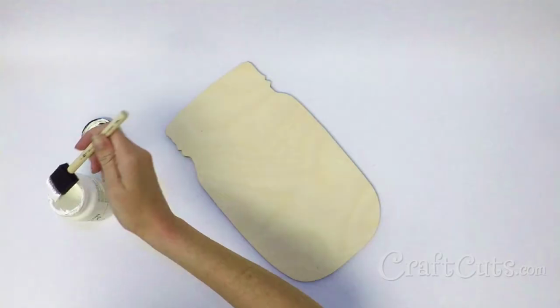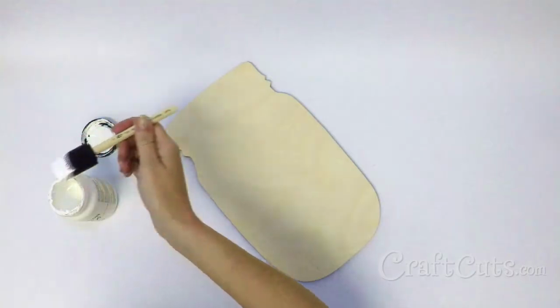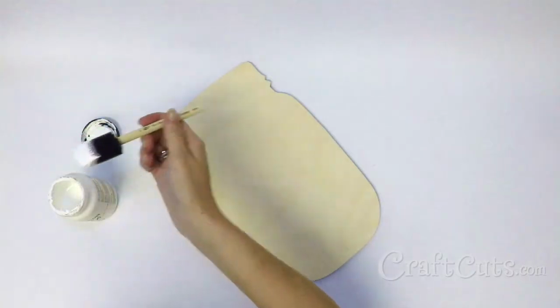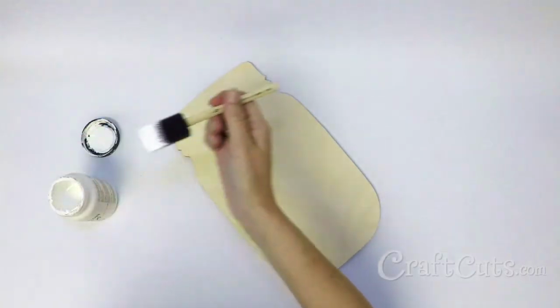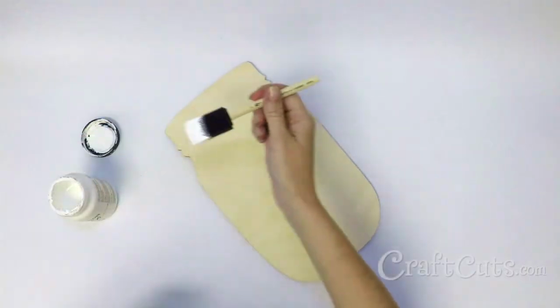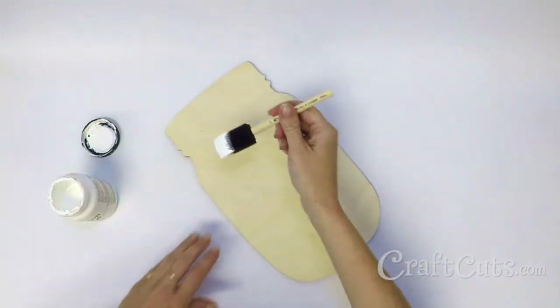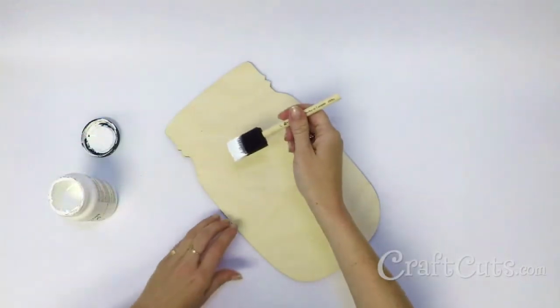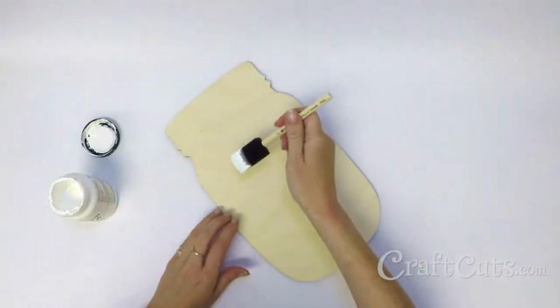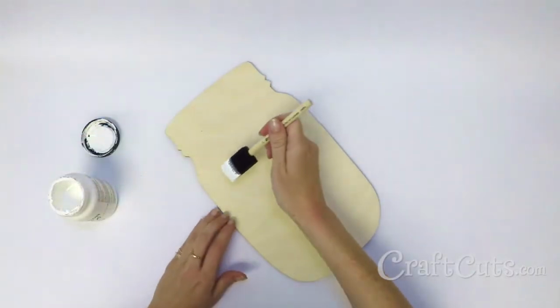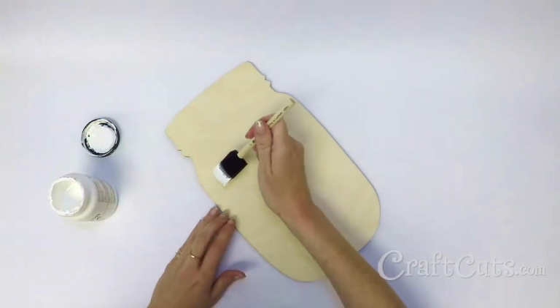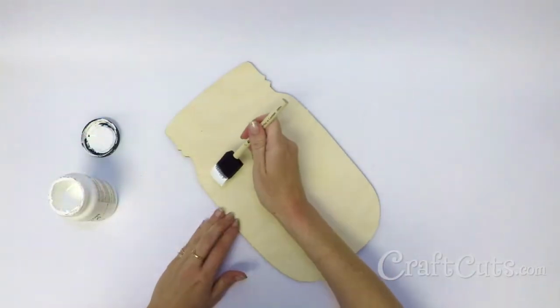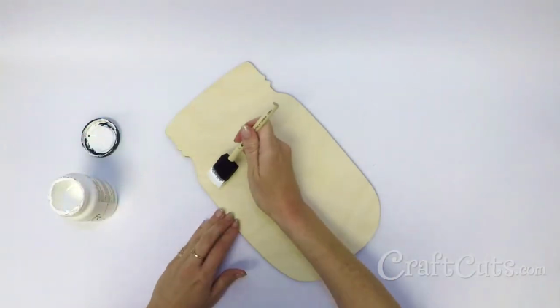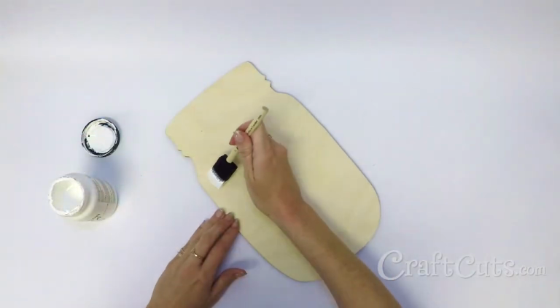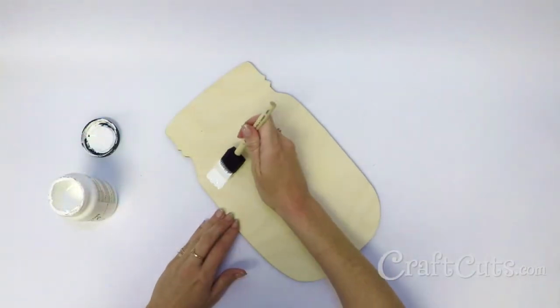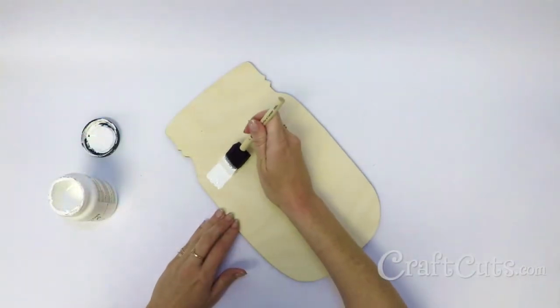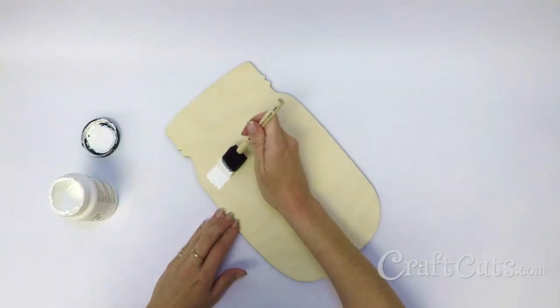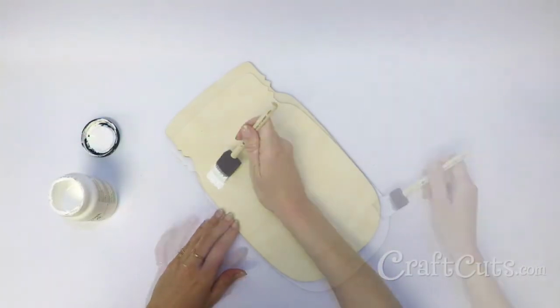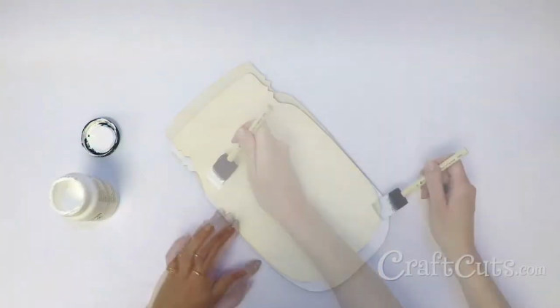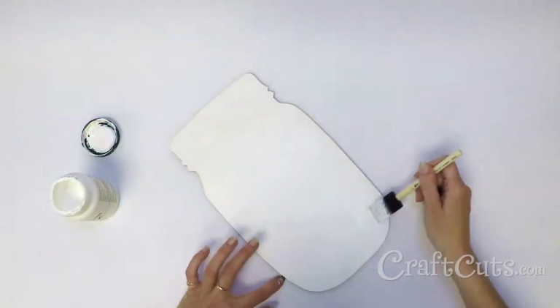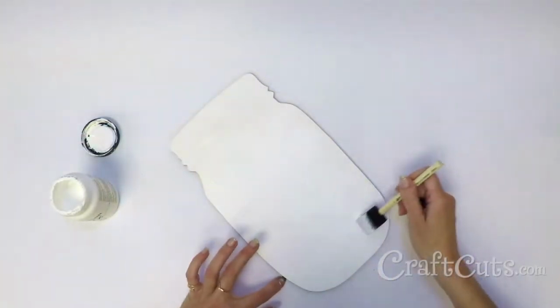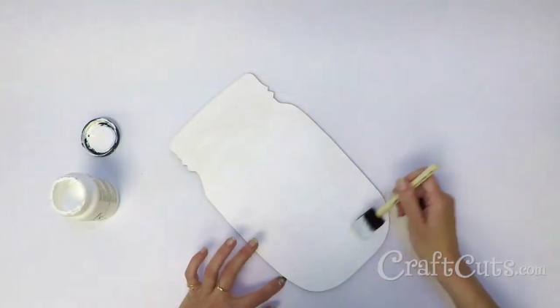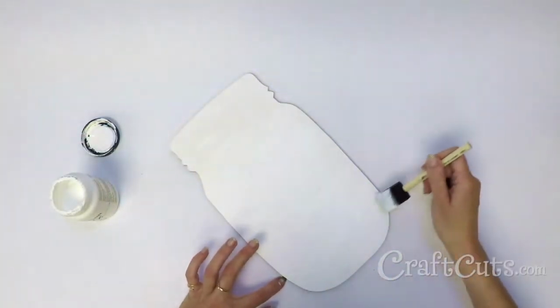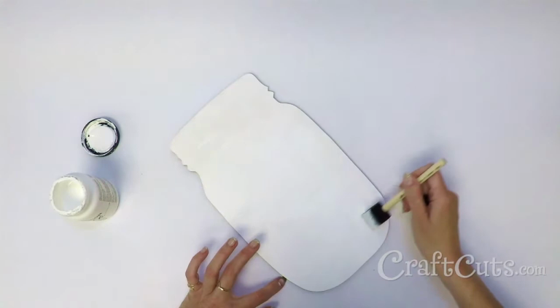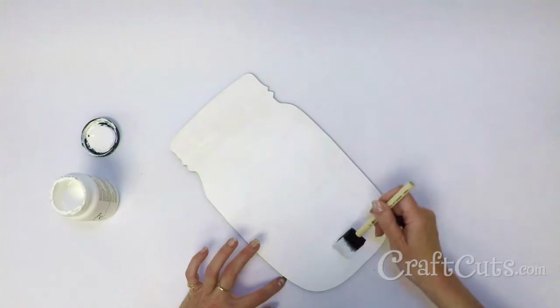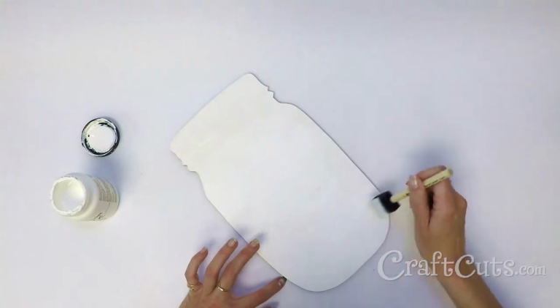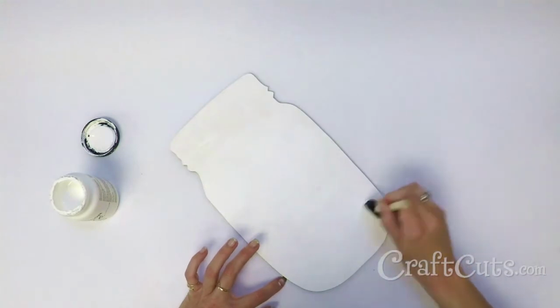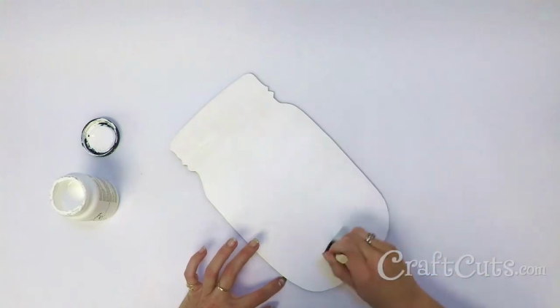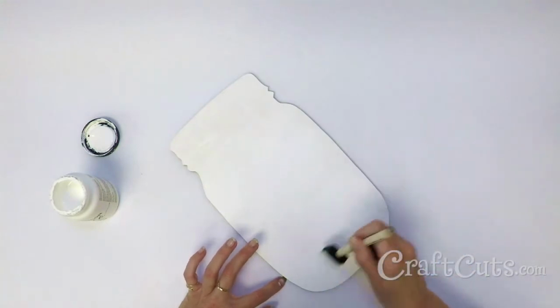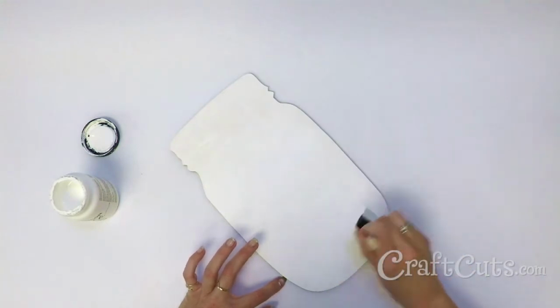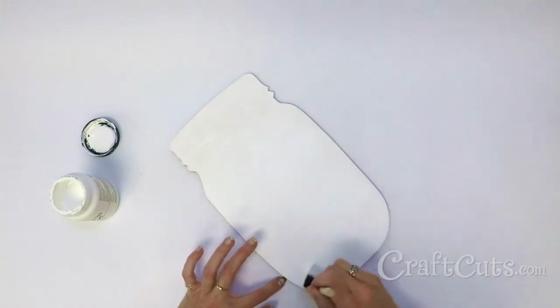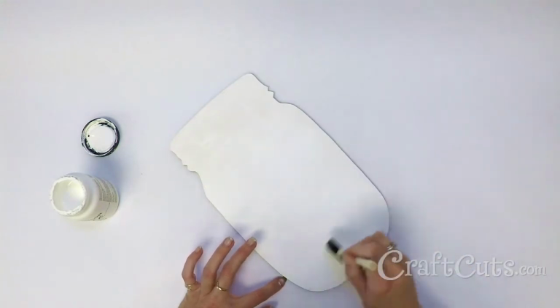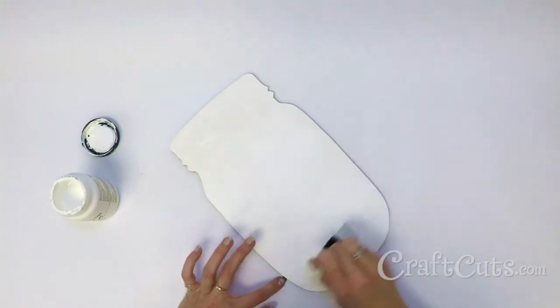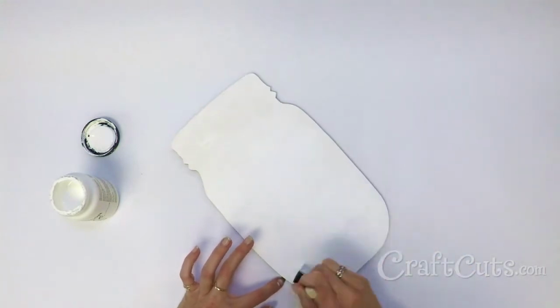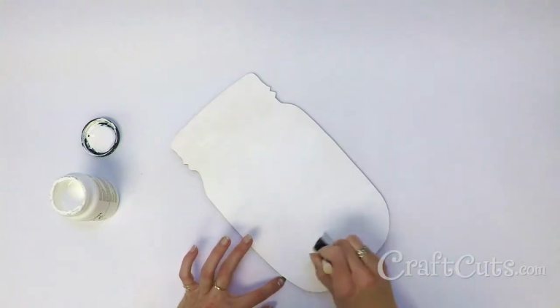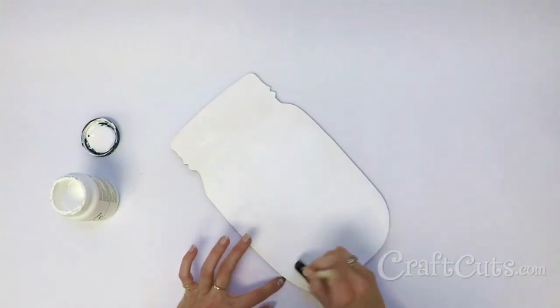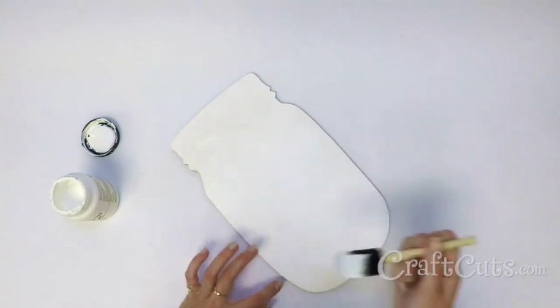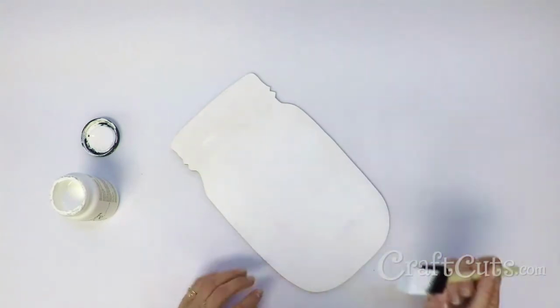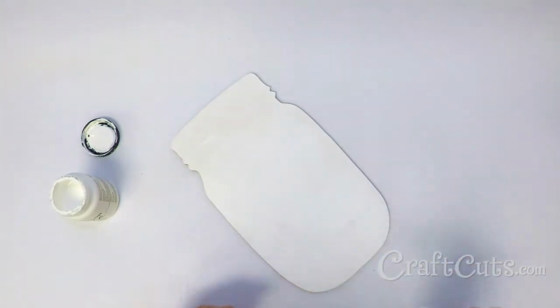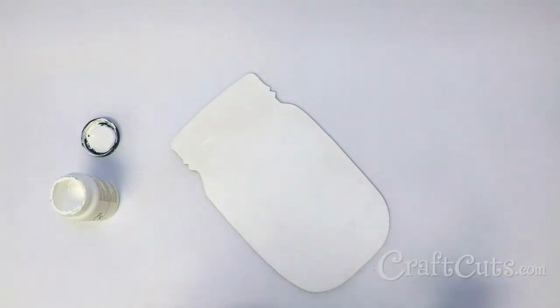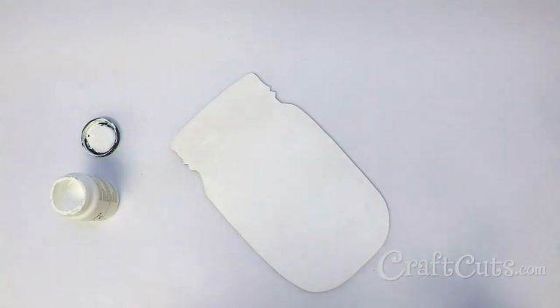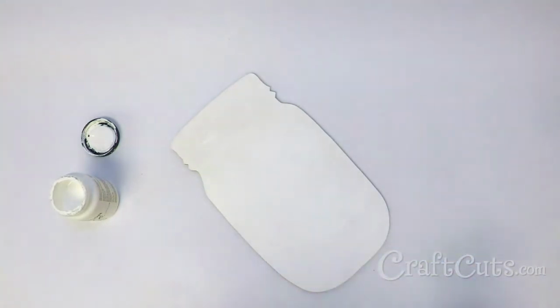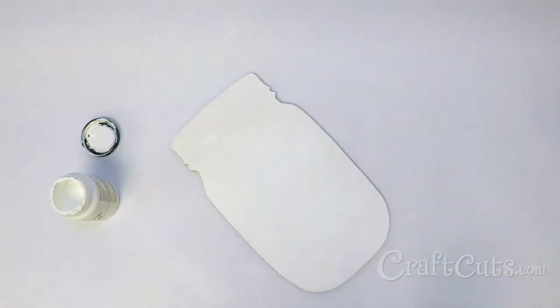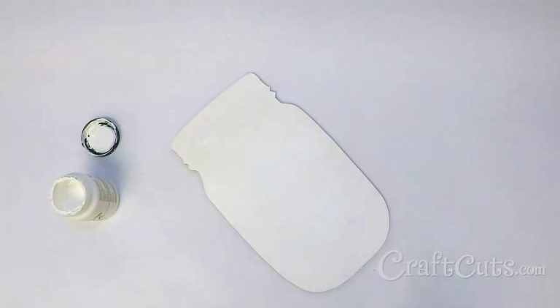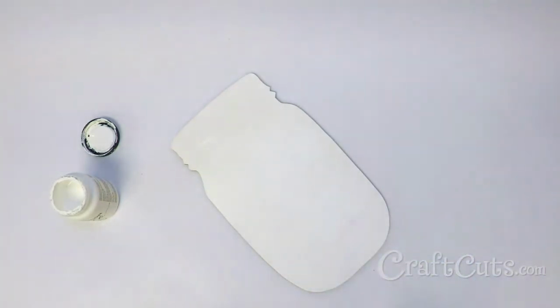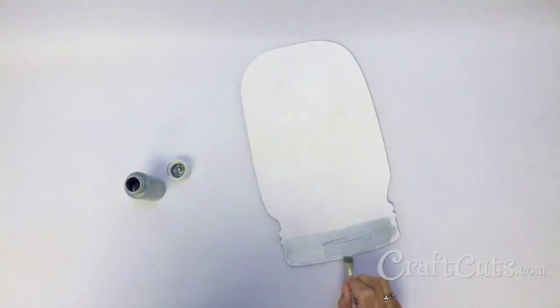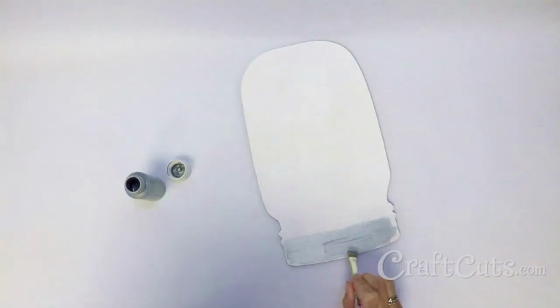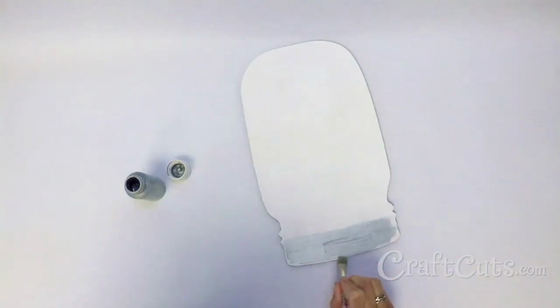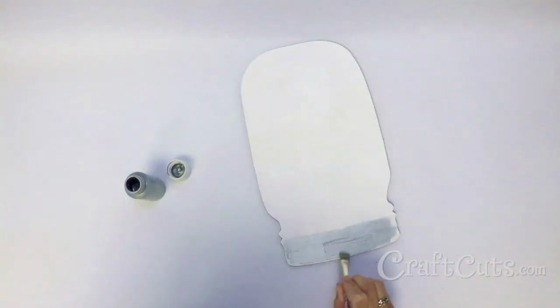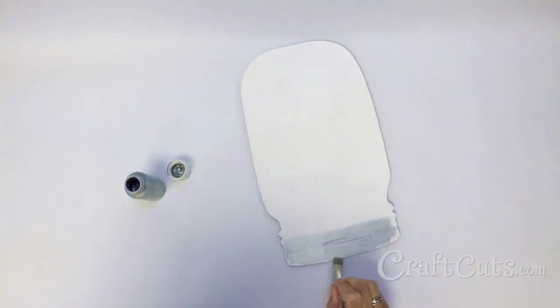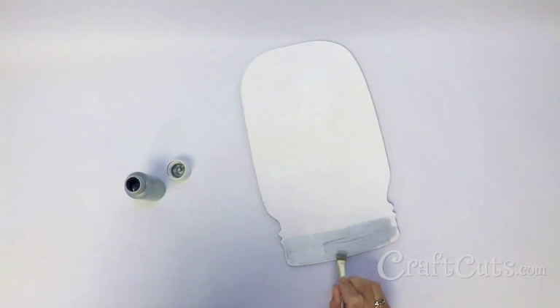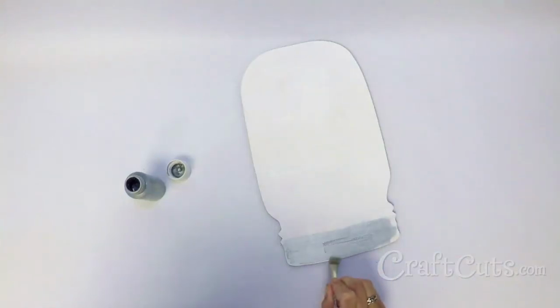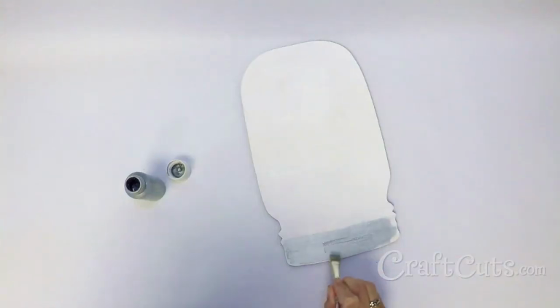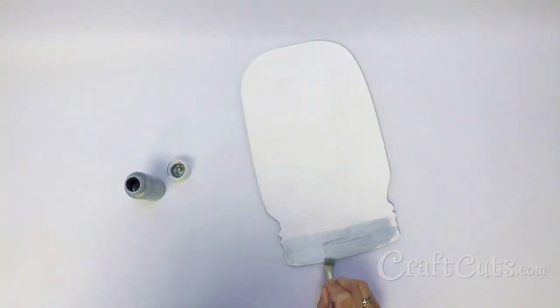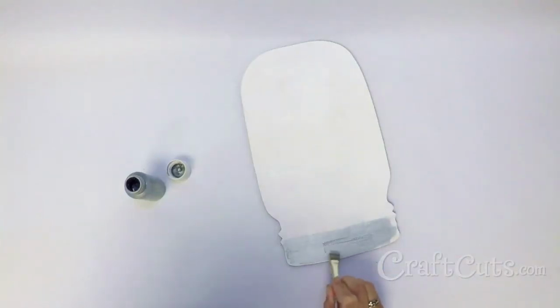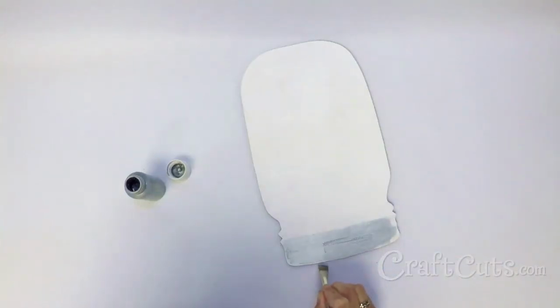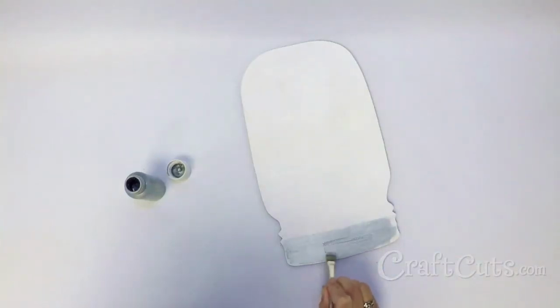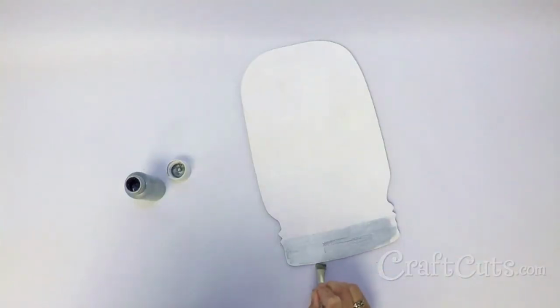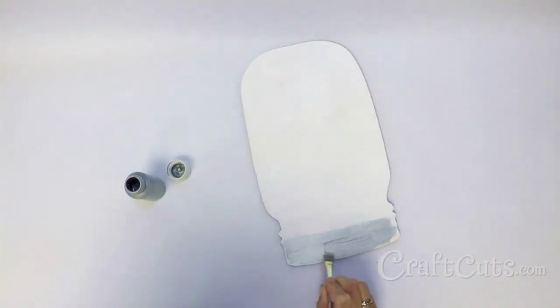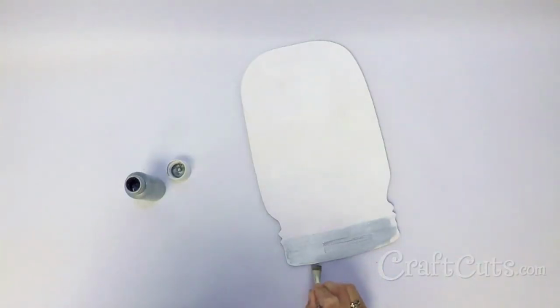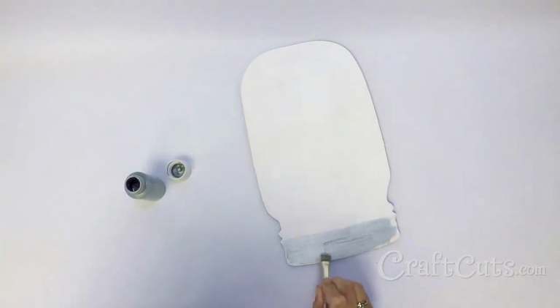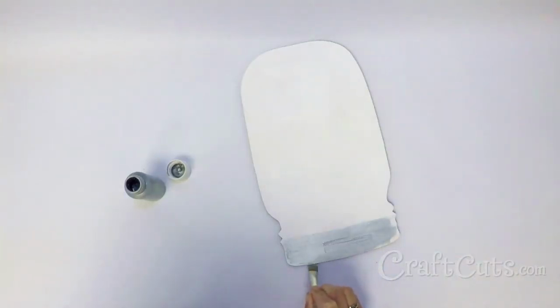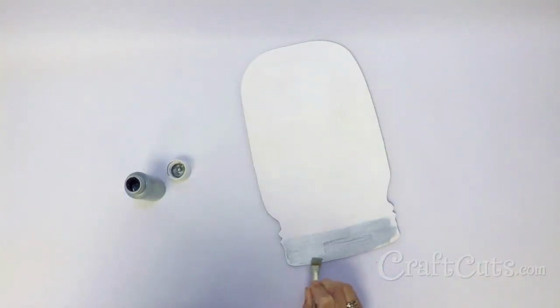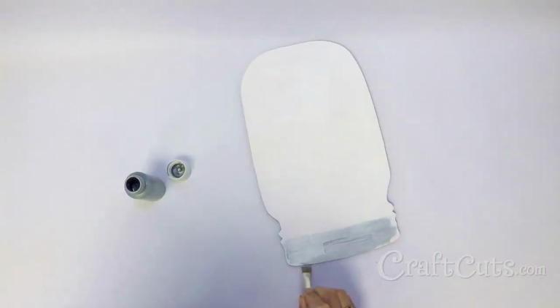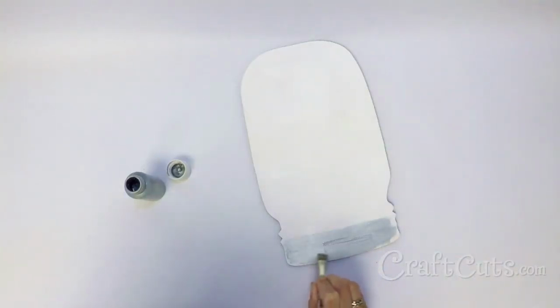Use the white paint to coat the entire face of the mason jar shape. Once the white paint is dry, use the silver paint to fill in the lid section.